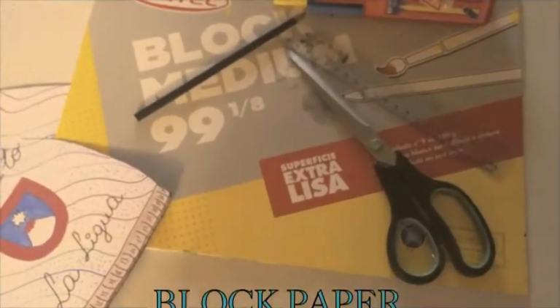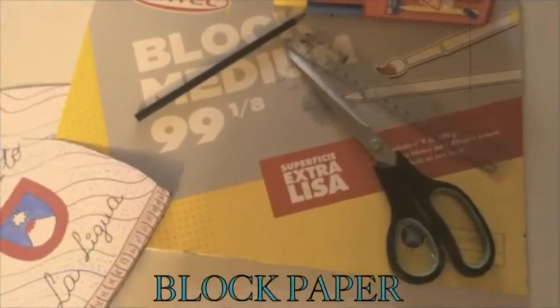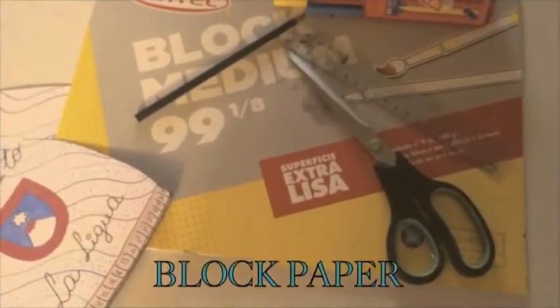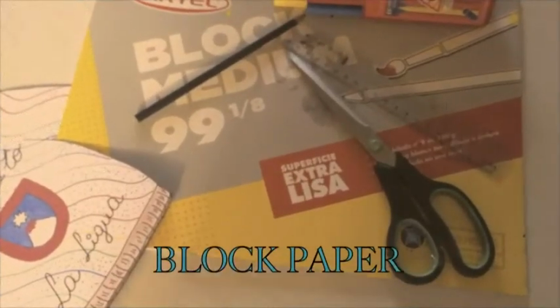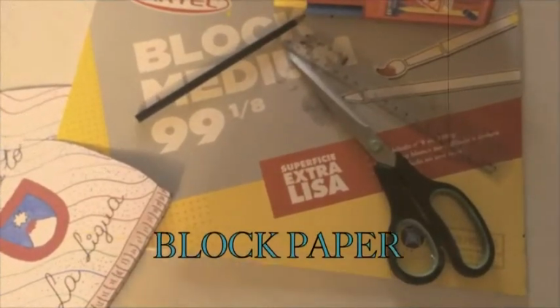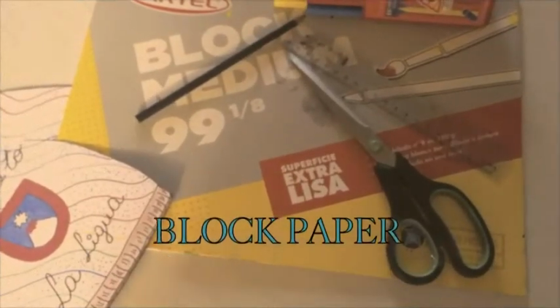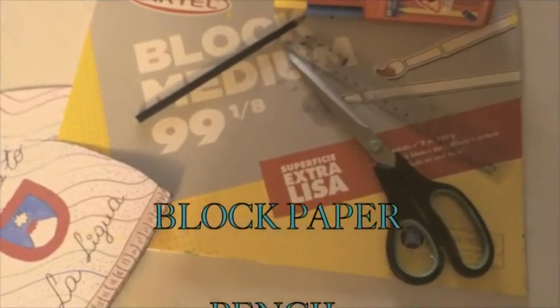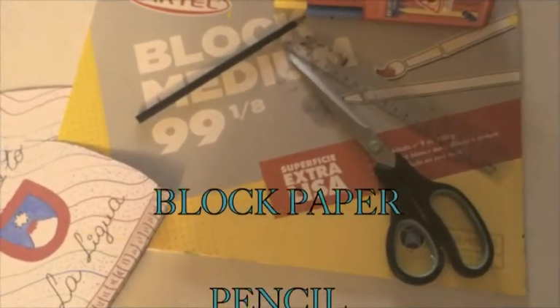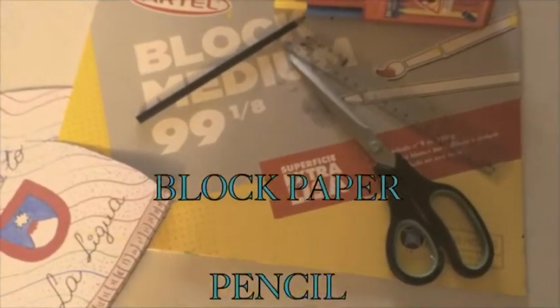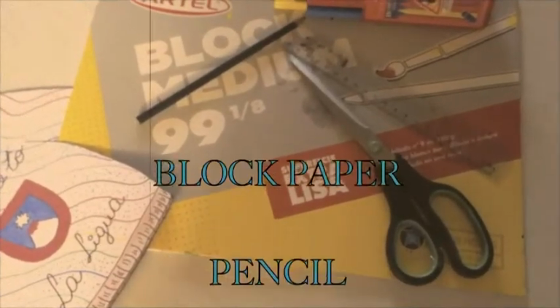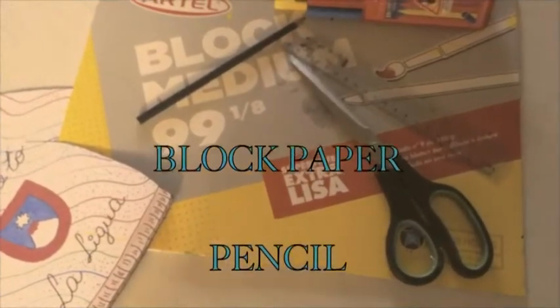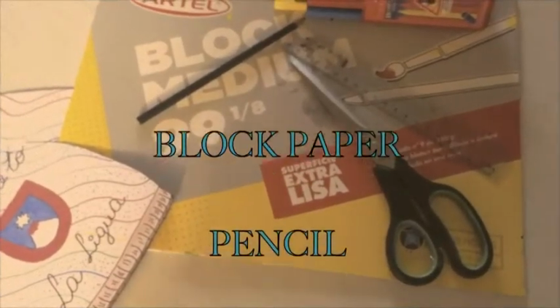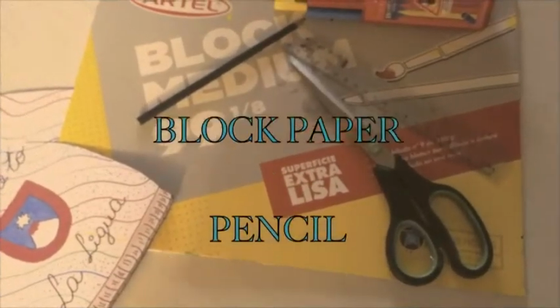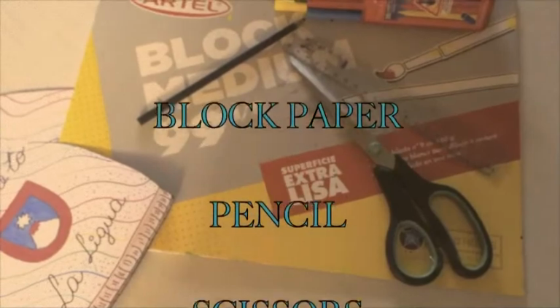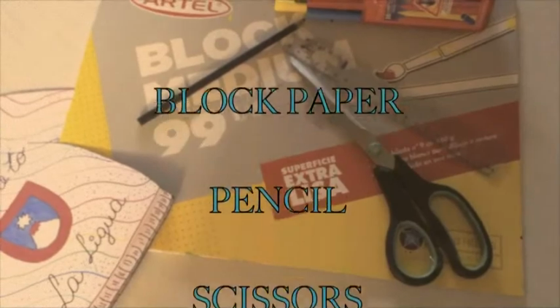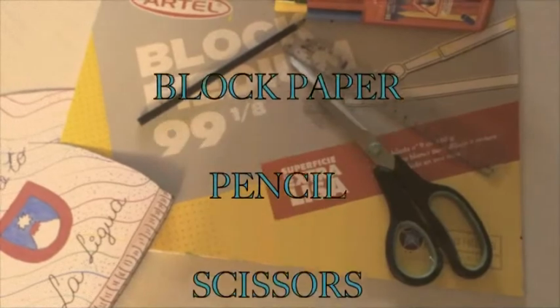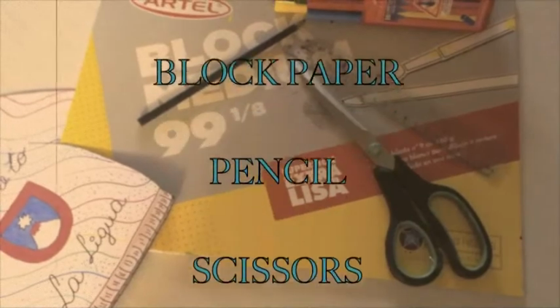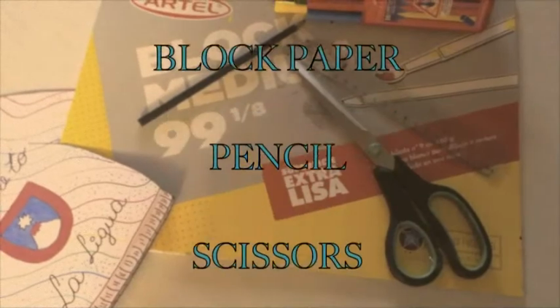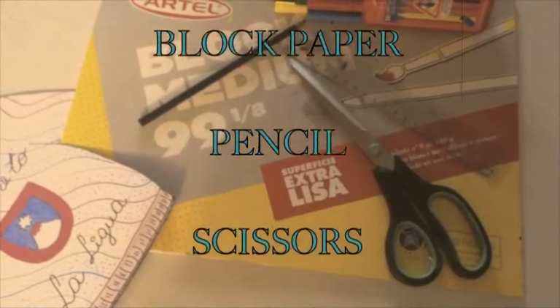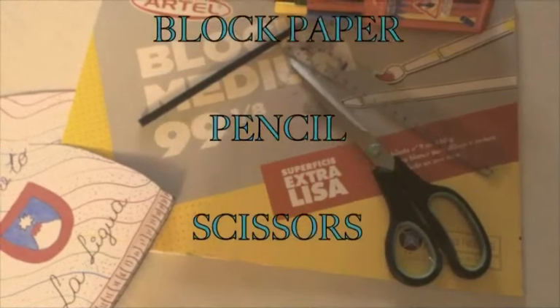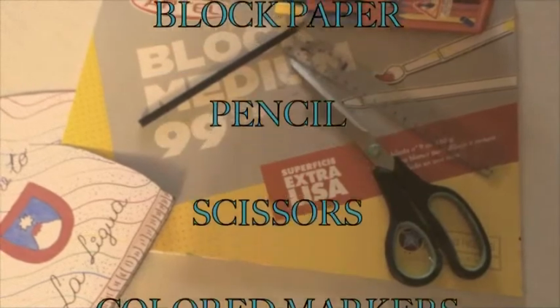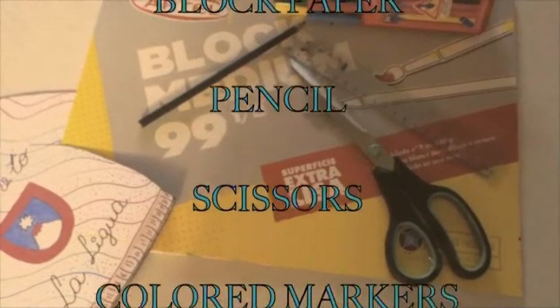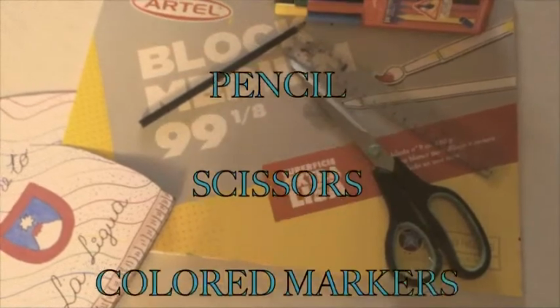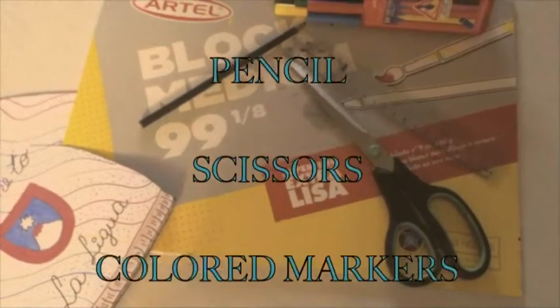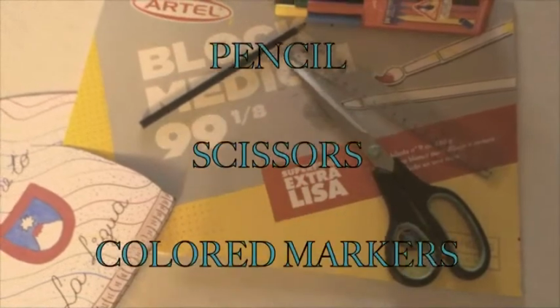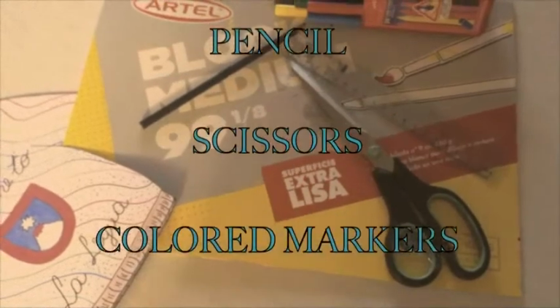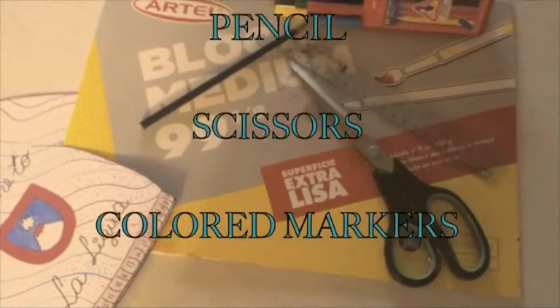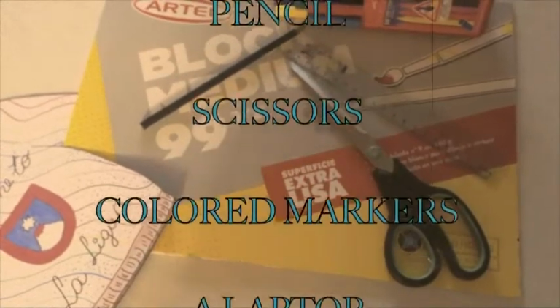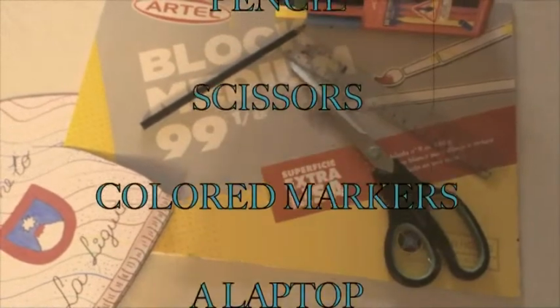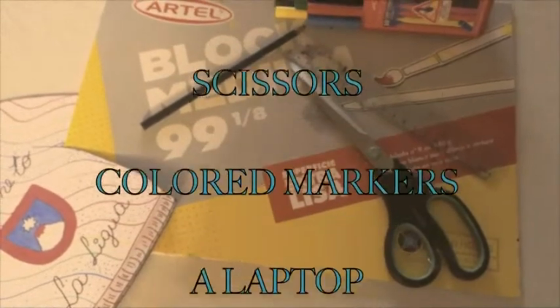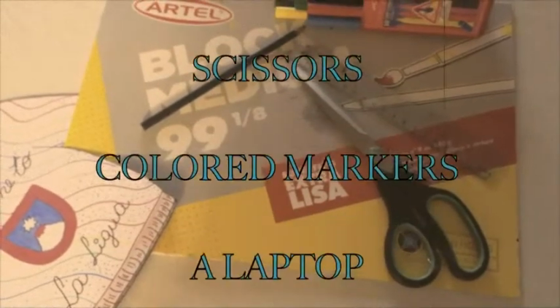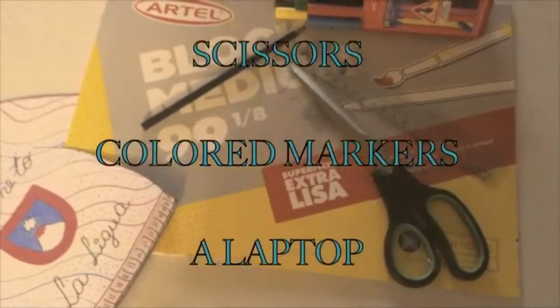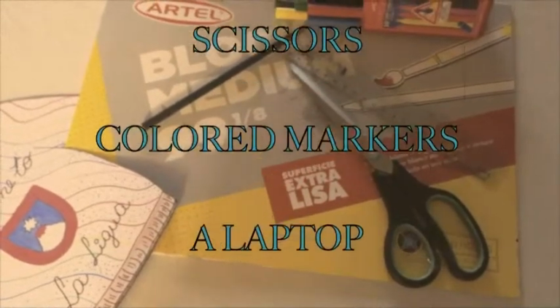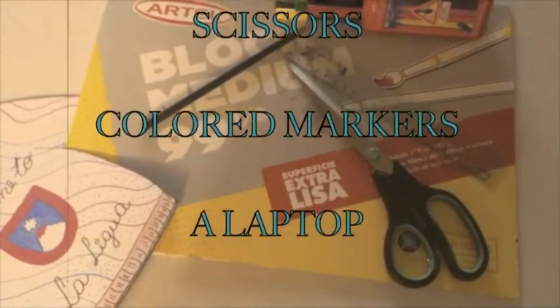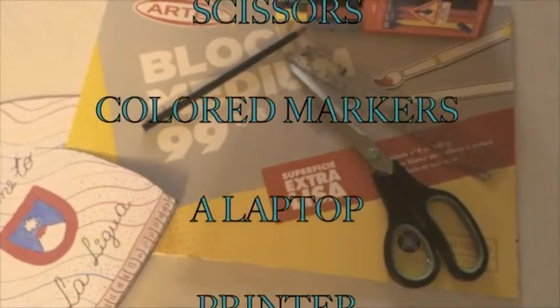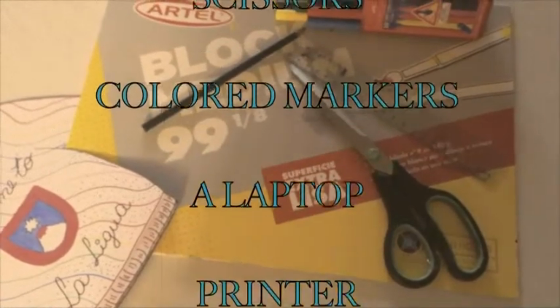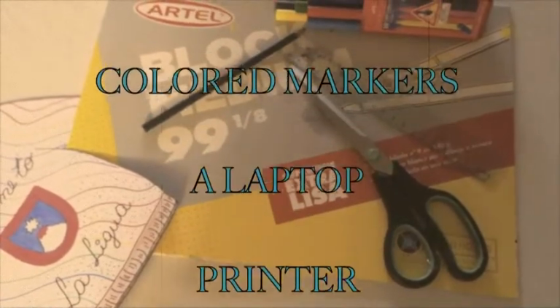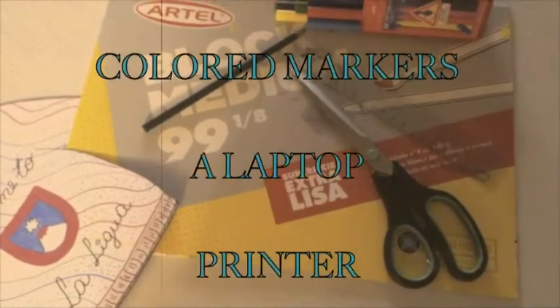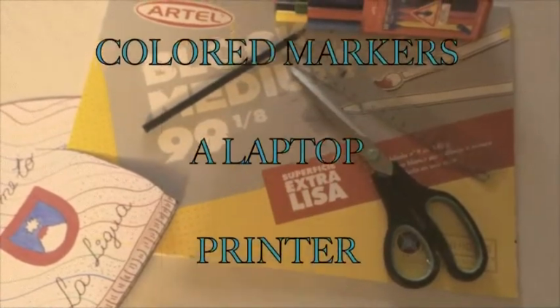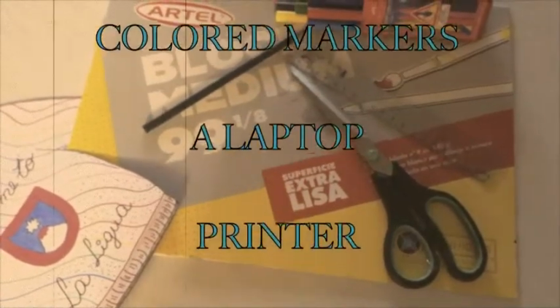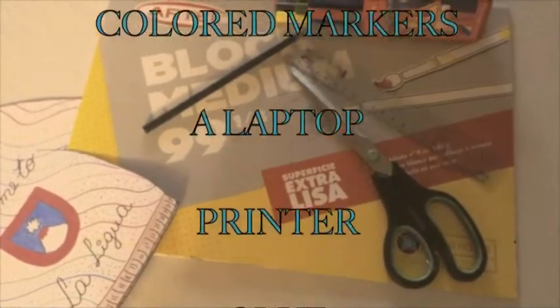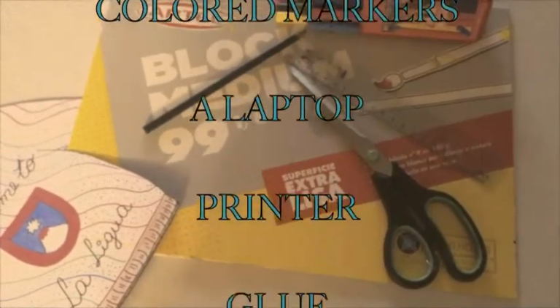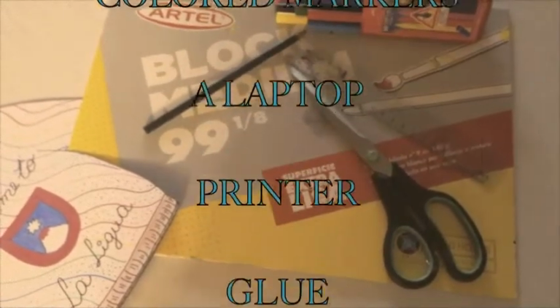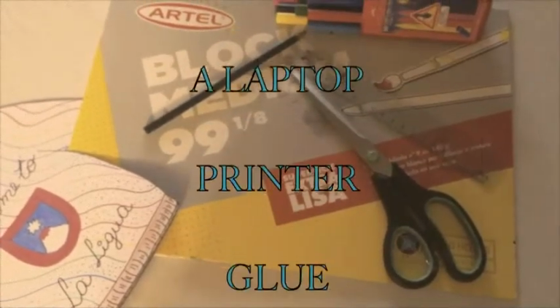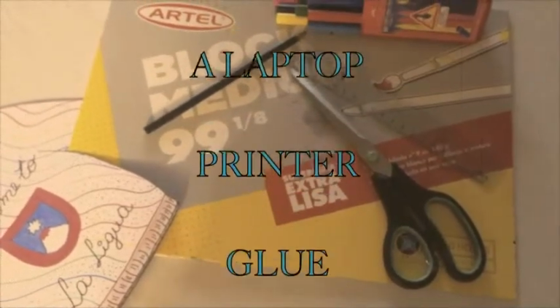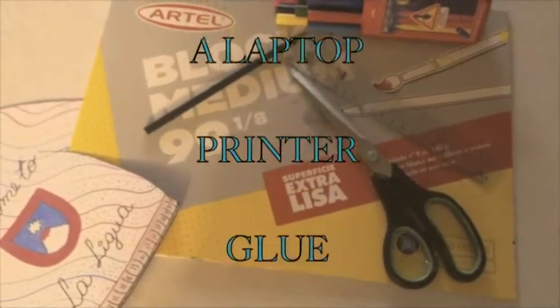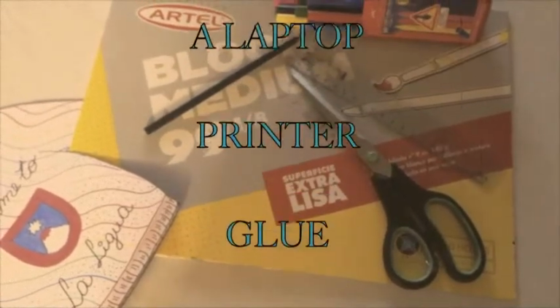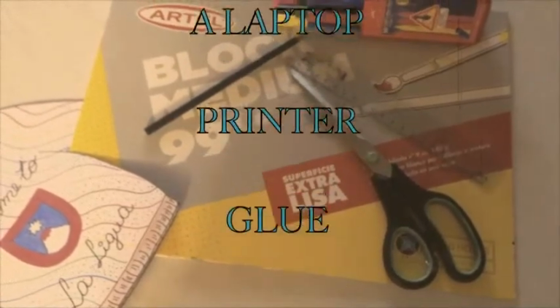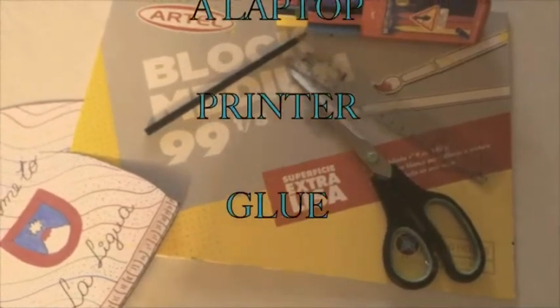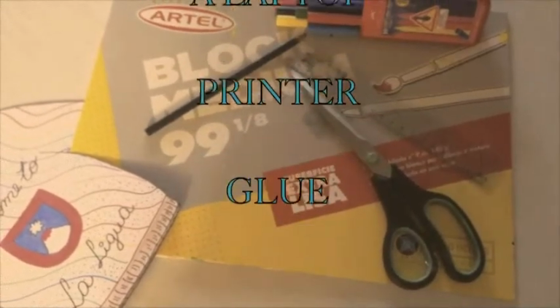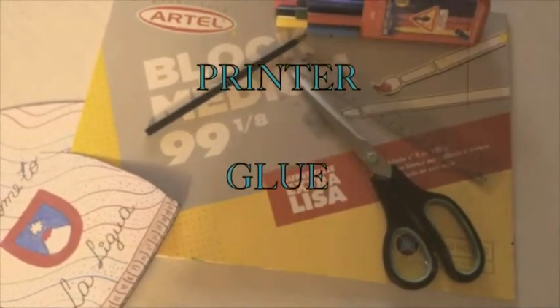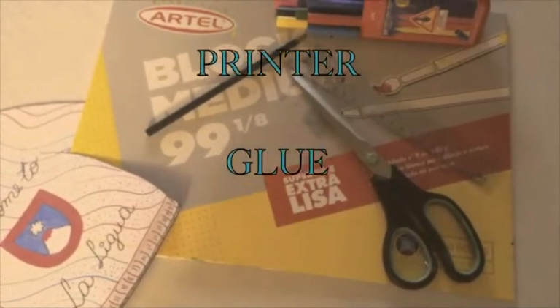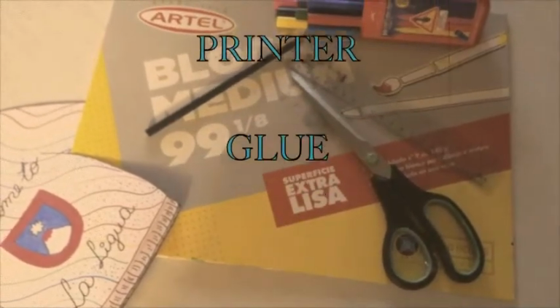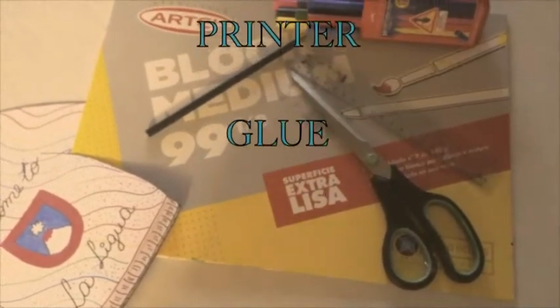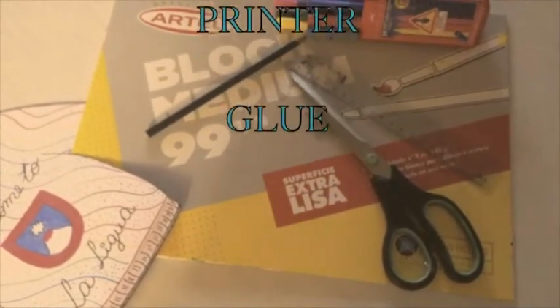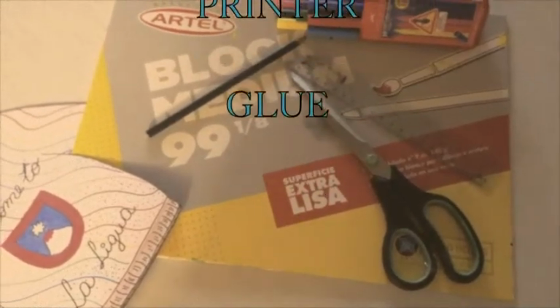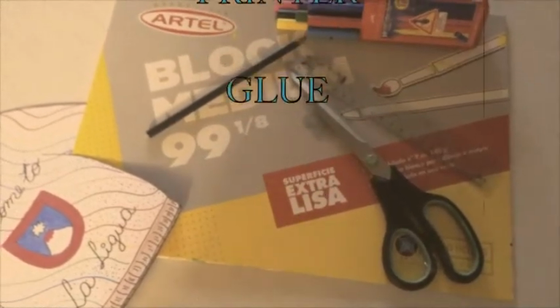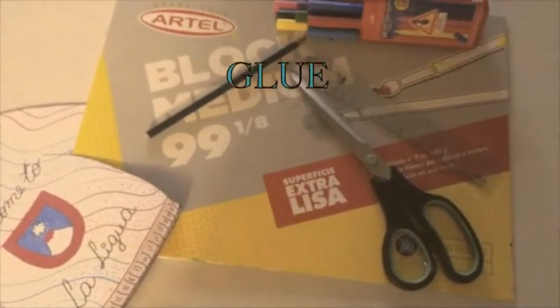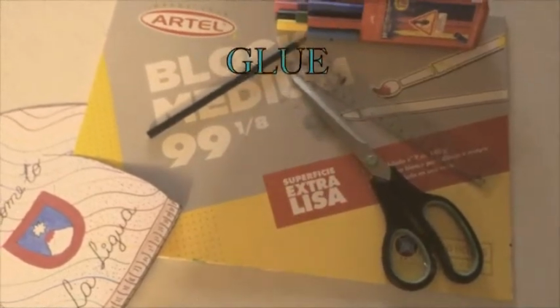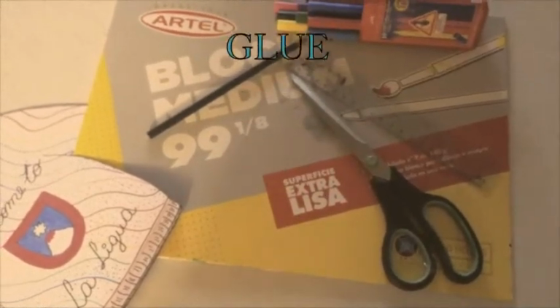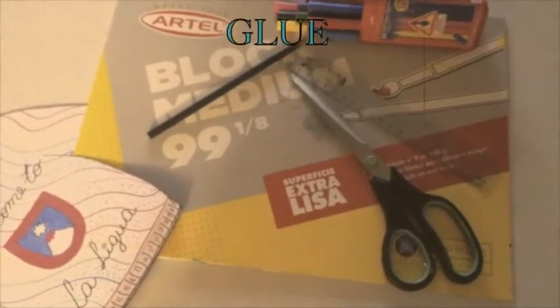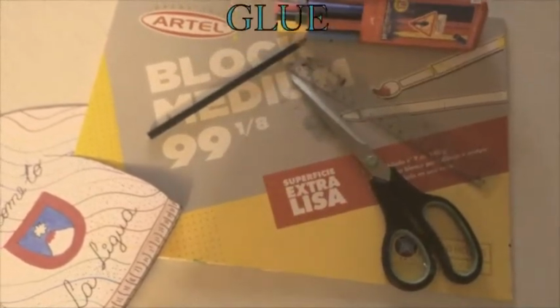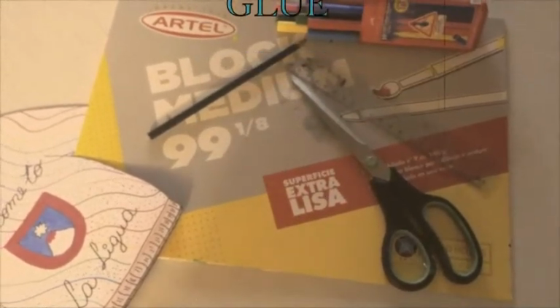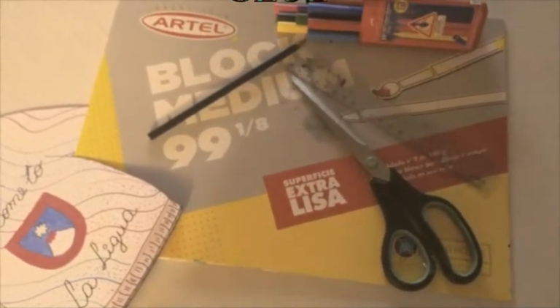The materials we need are block paper, pencils, scissors, color markers, a laptop, printer and glue.